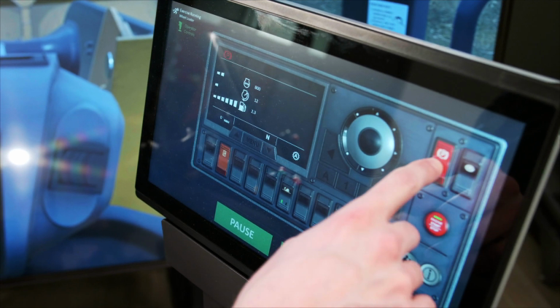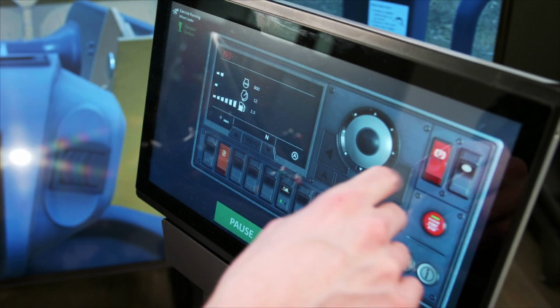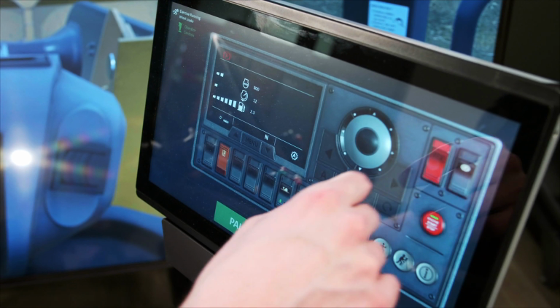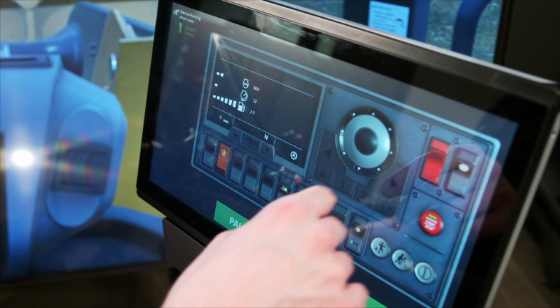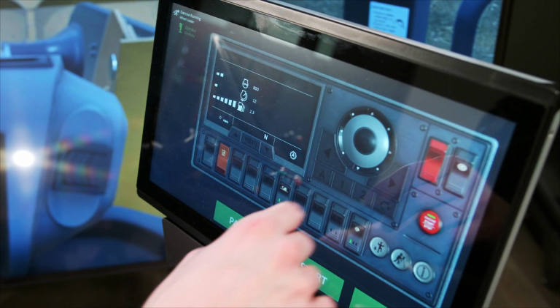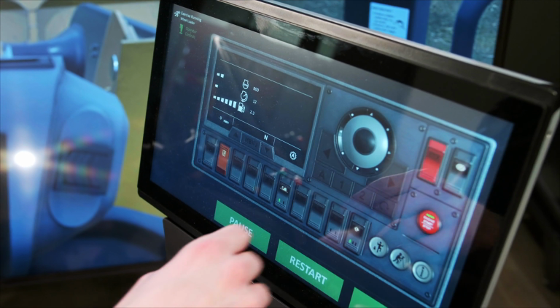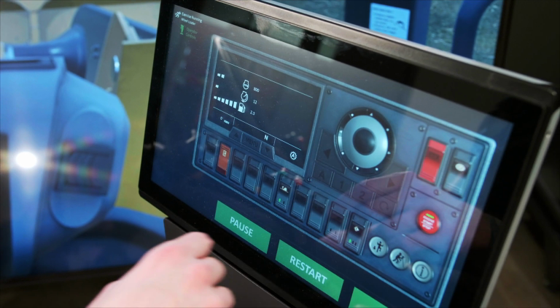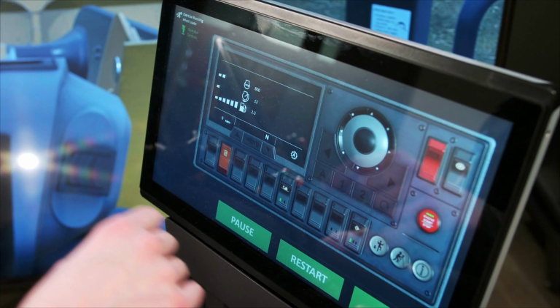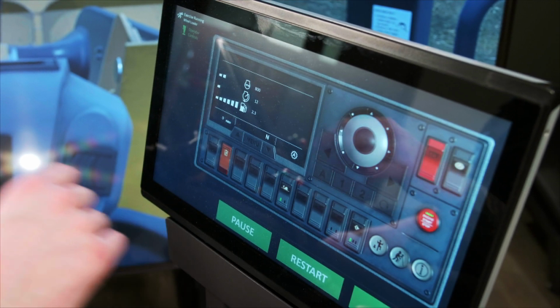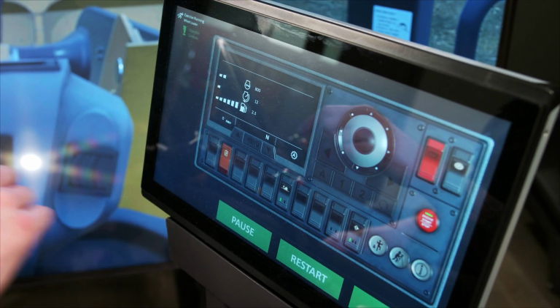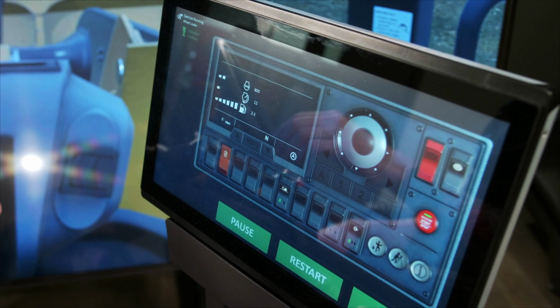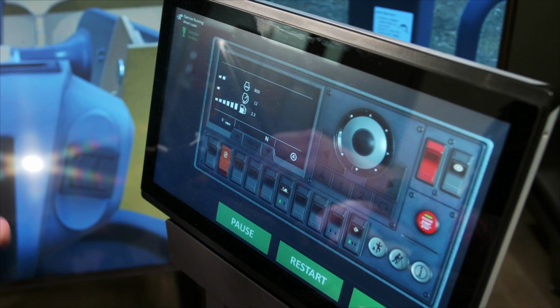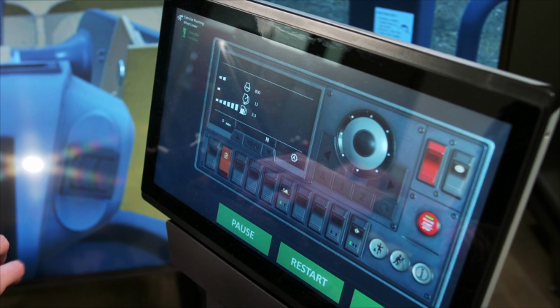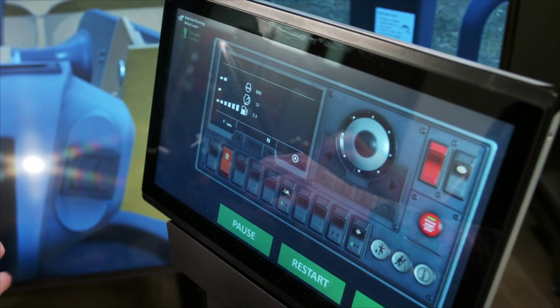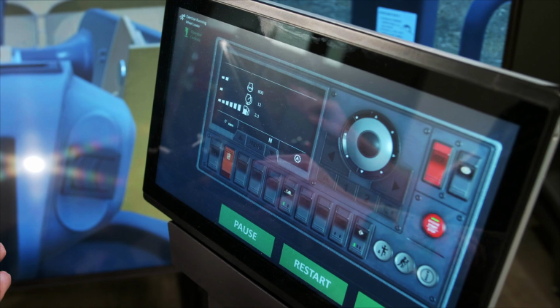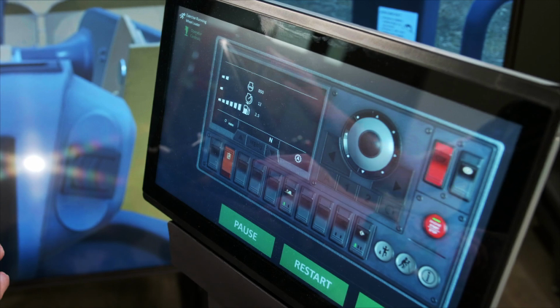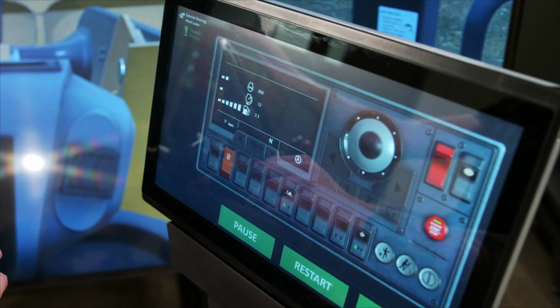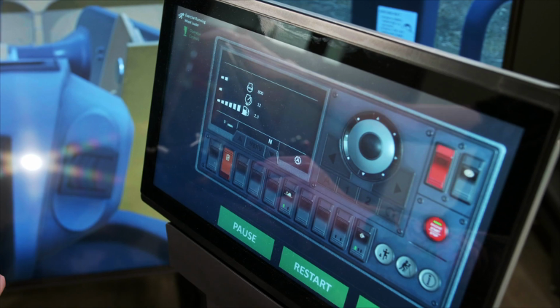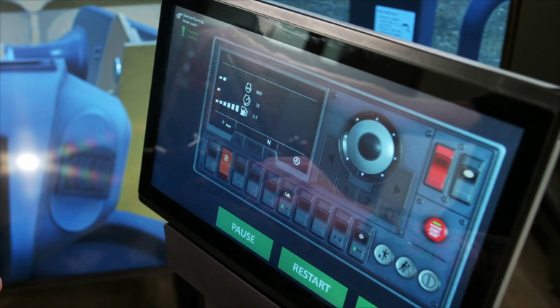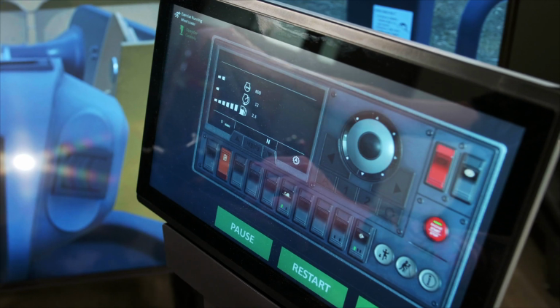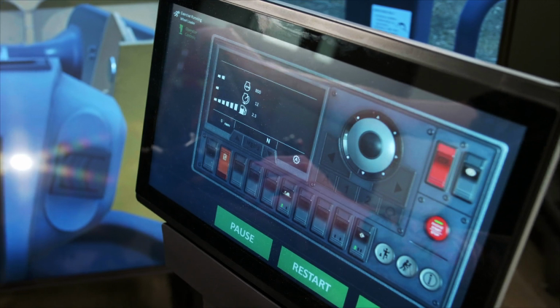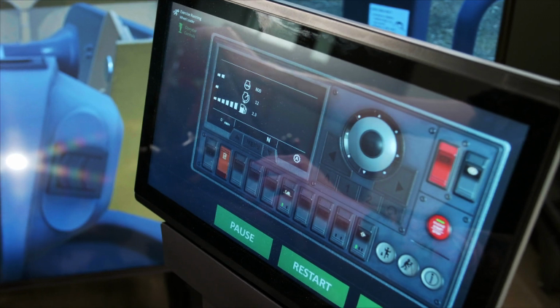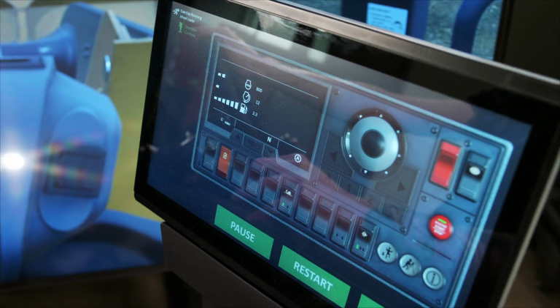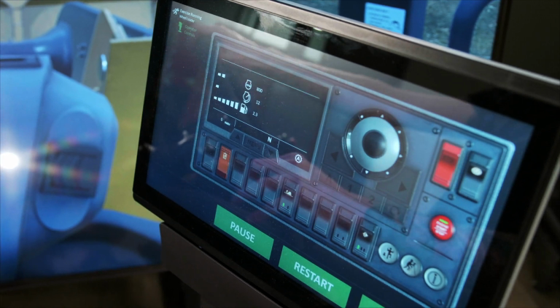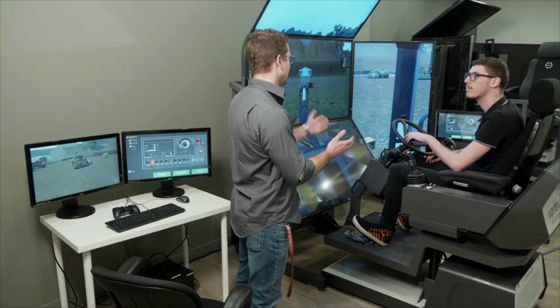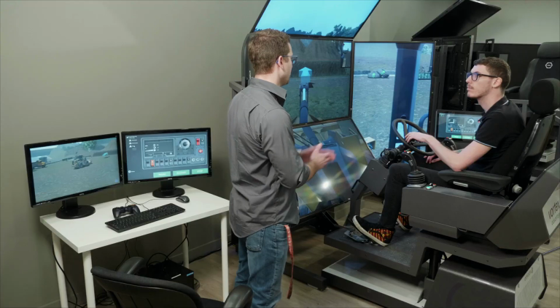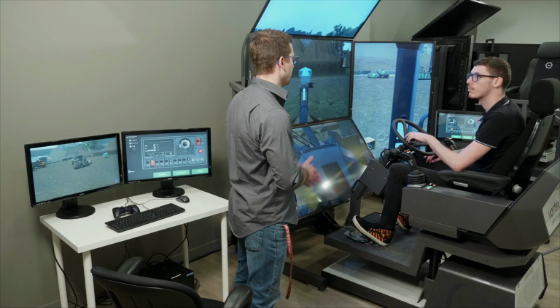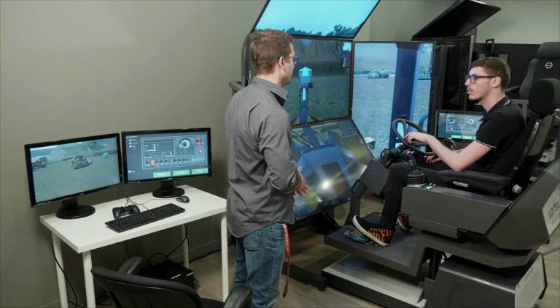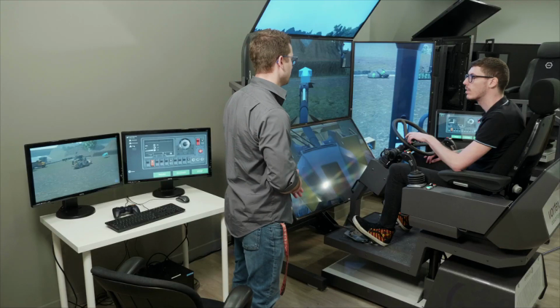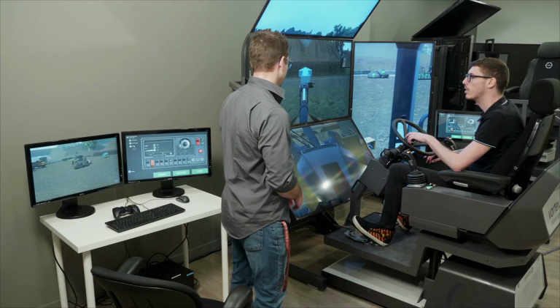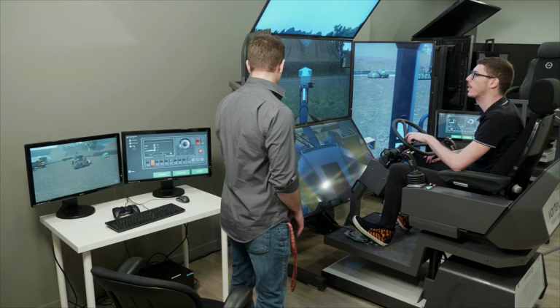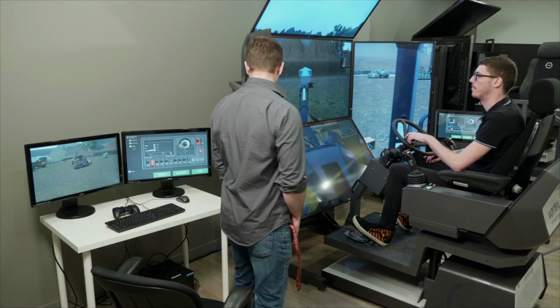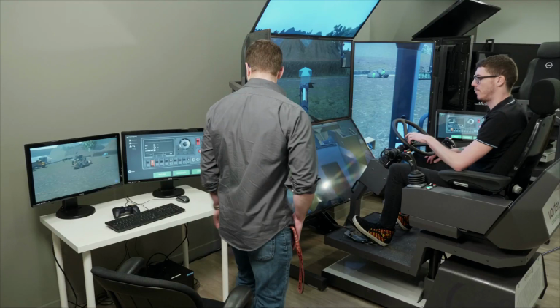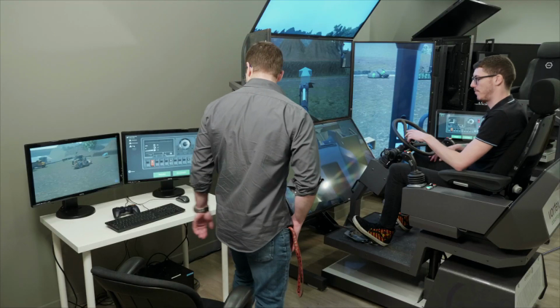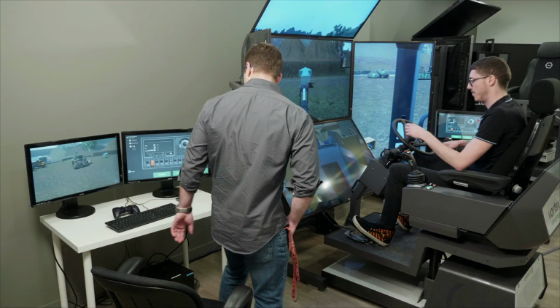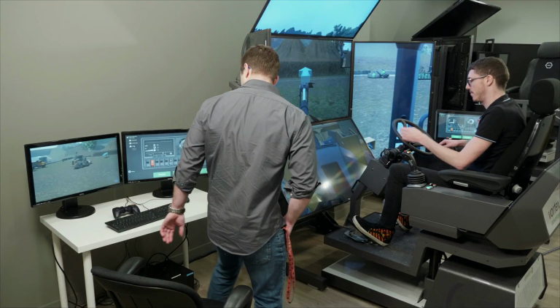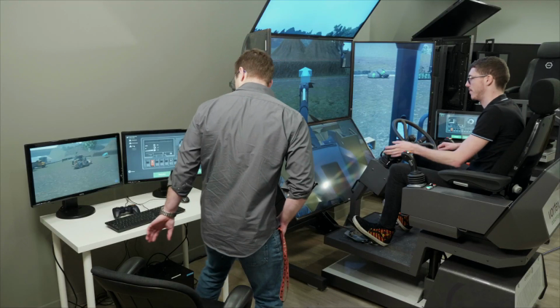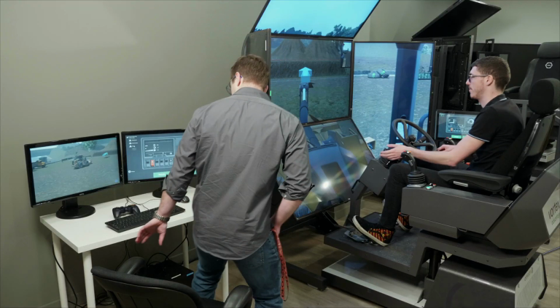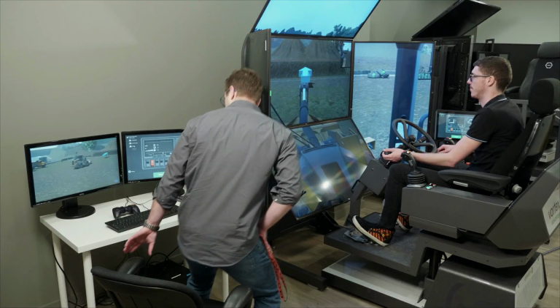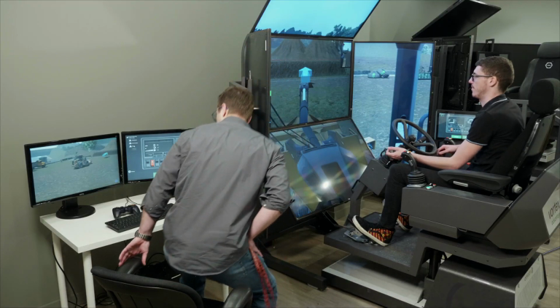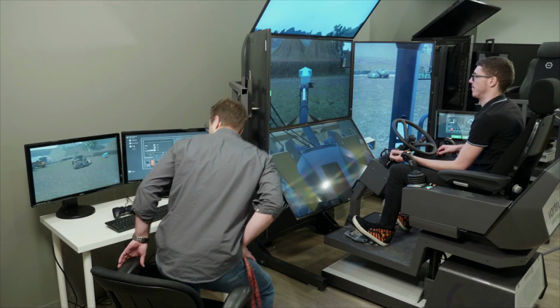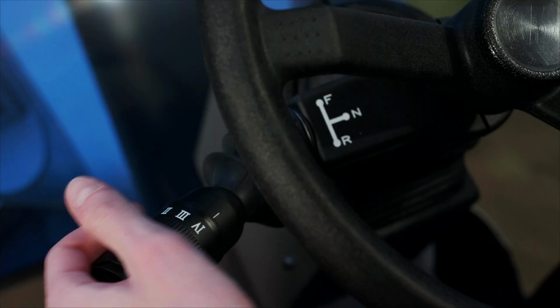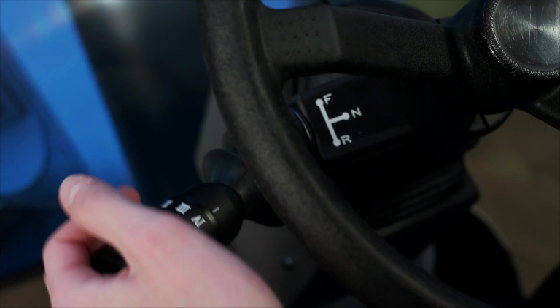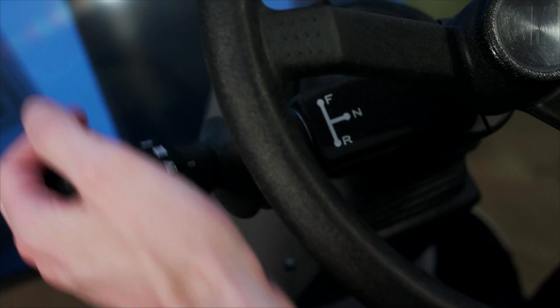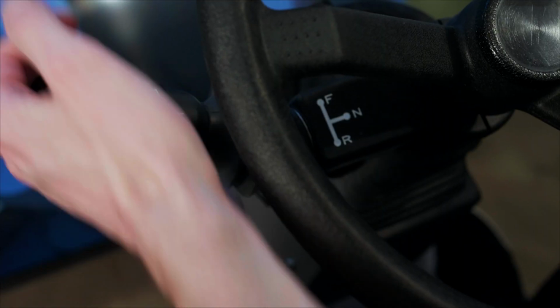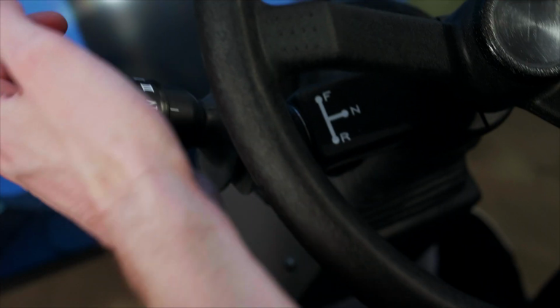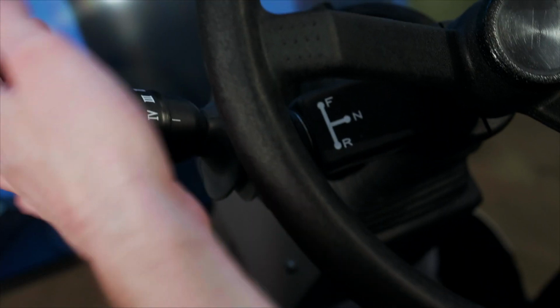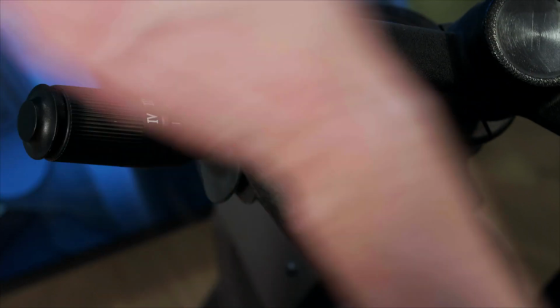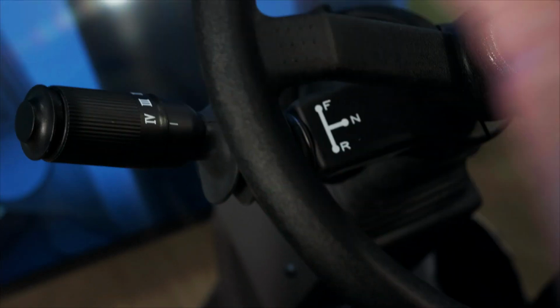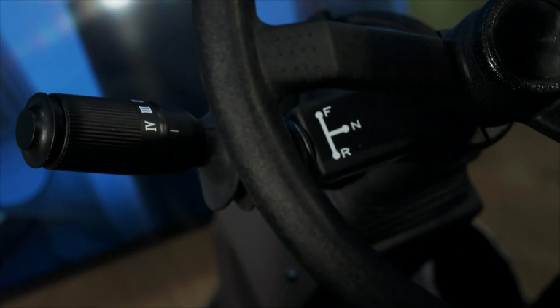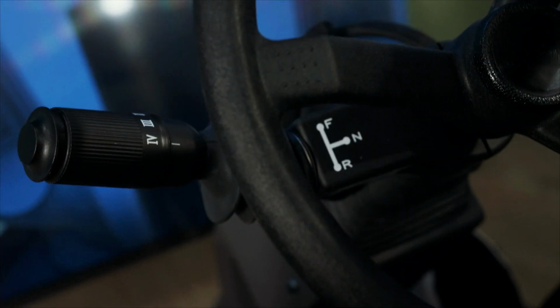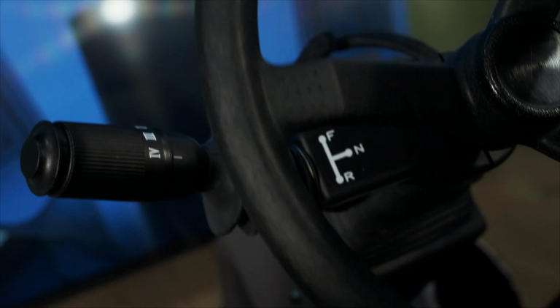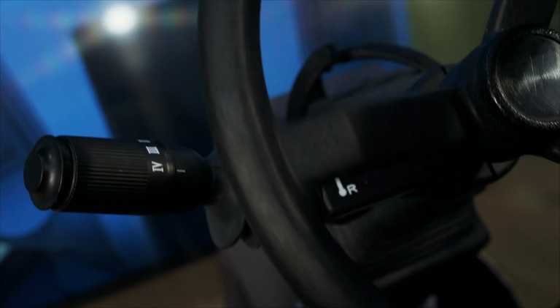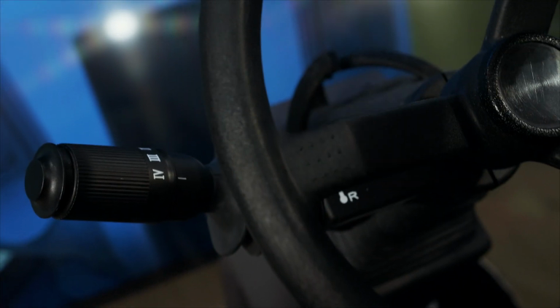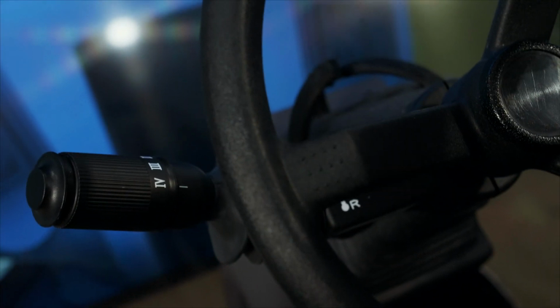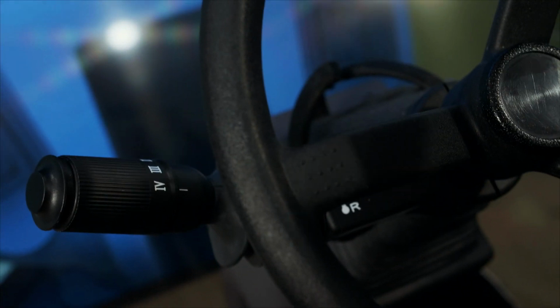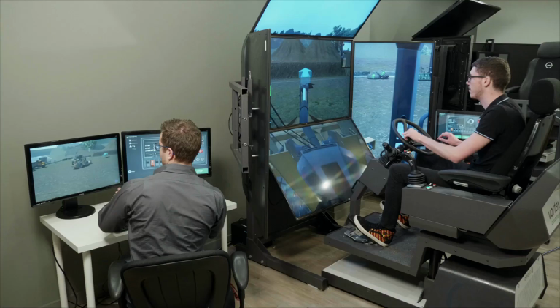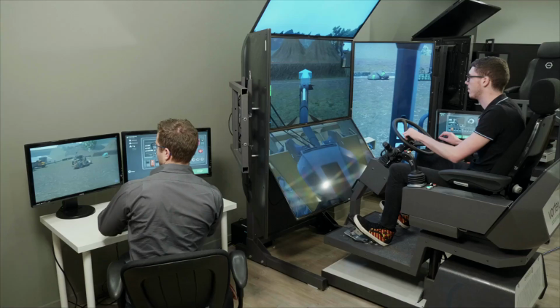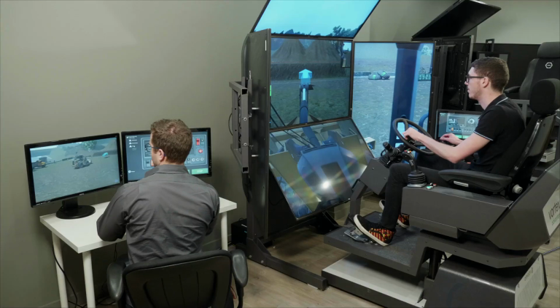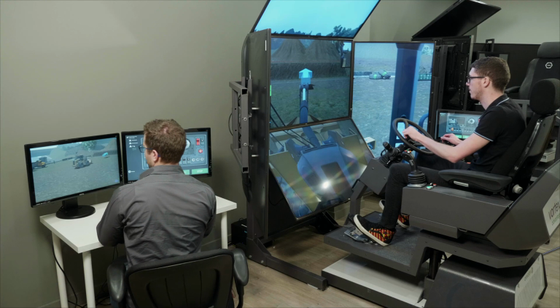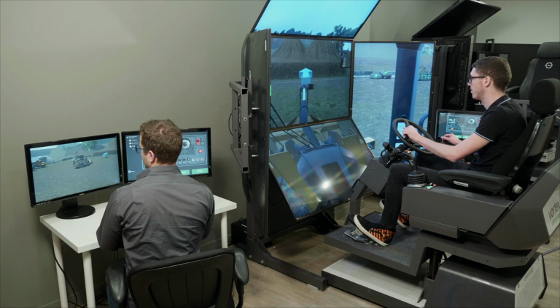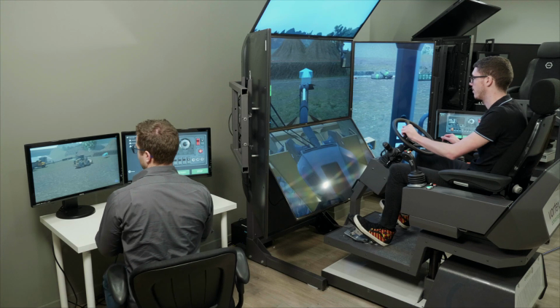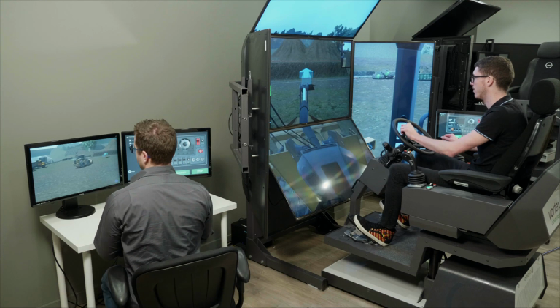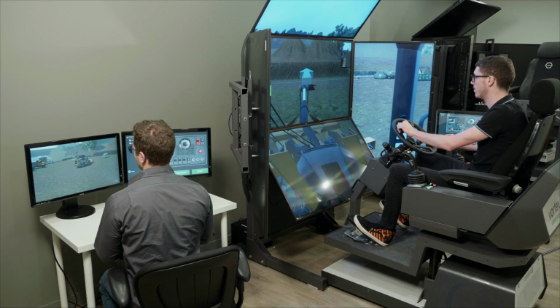Introducing CMLAB's Wheel Loader Simulator Training Pack, part of the Vortex Training Solution Suite for construction equipment training.